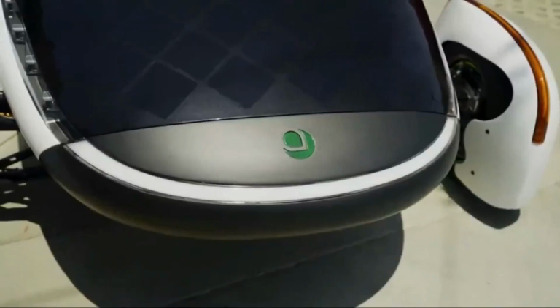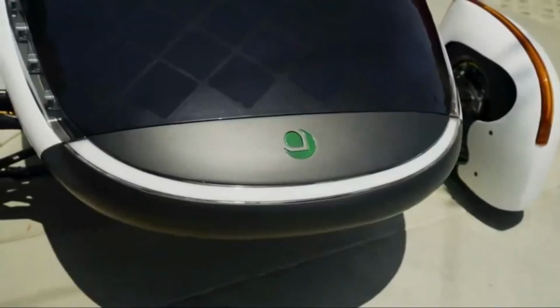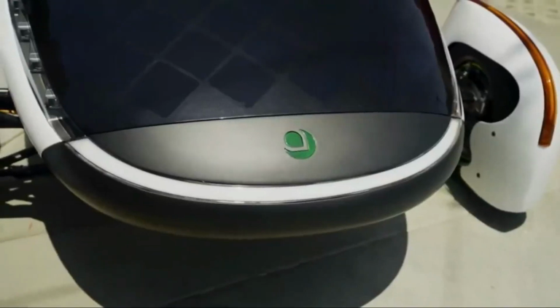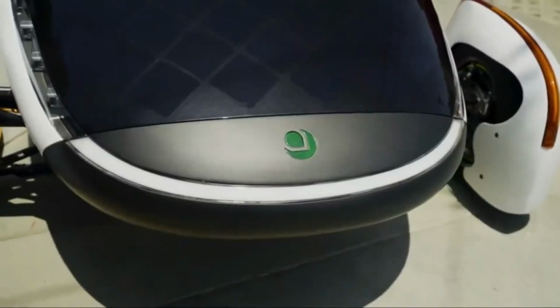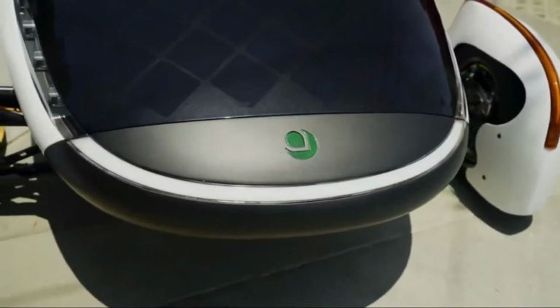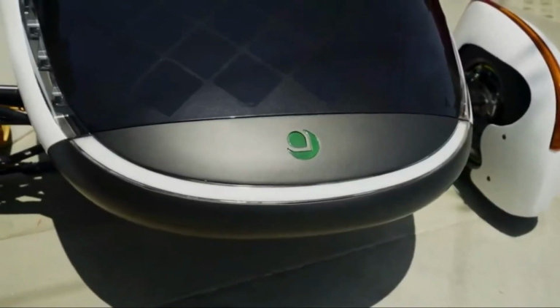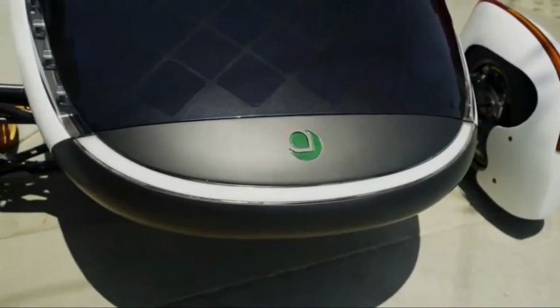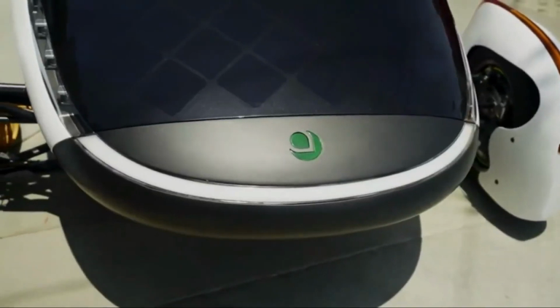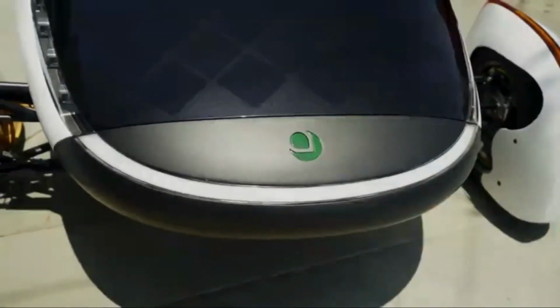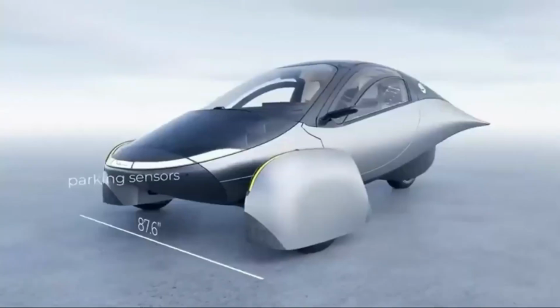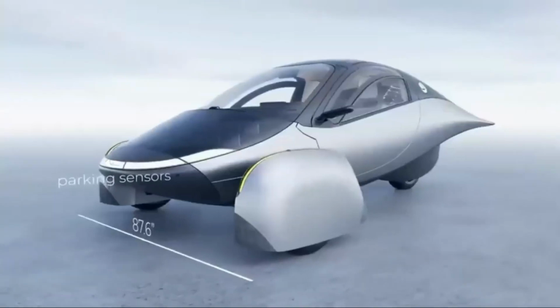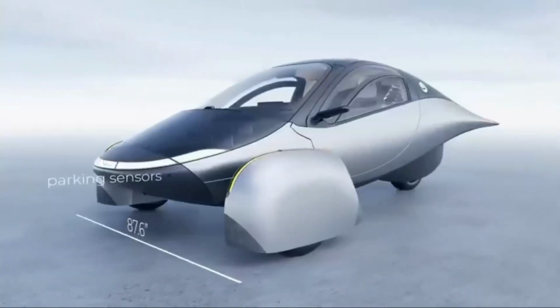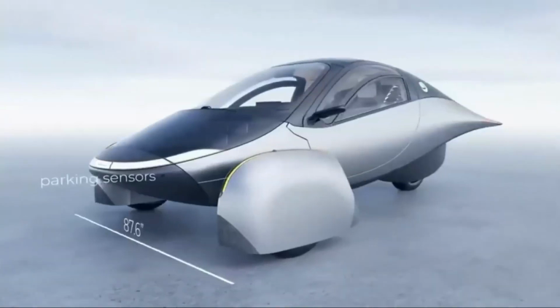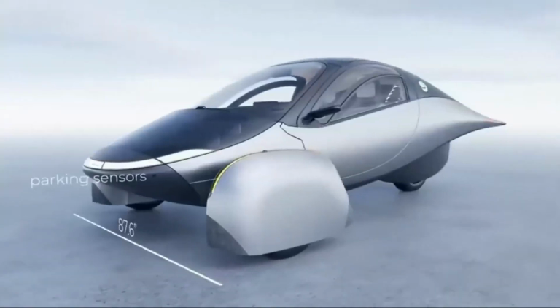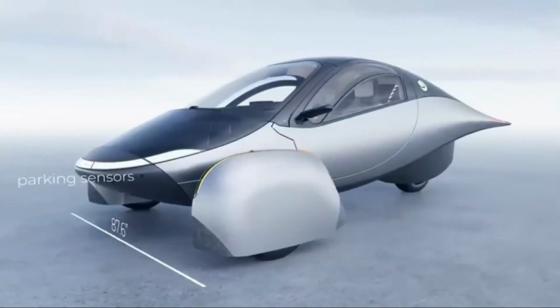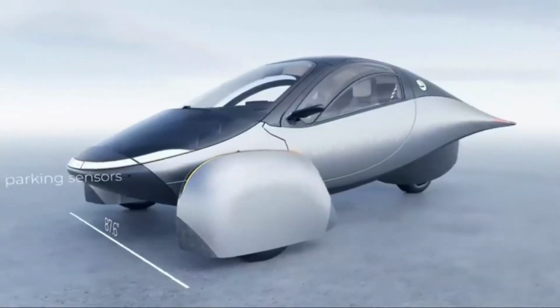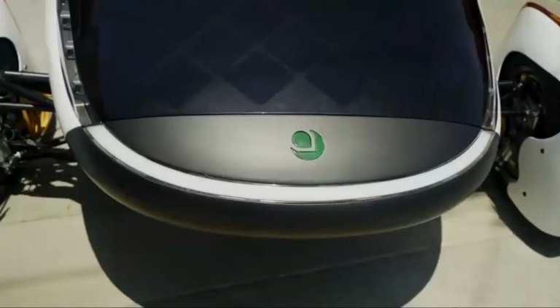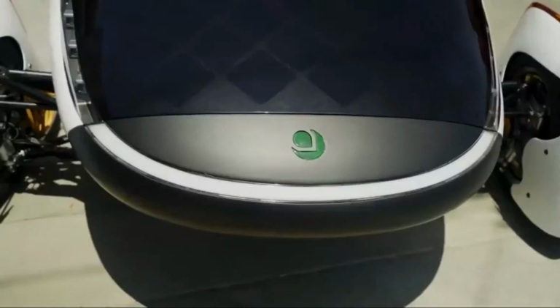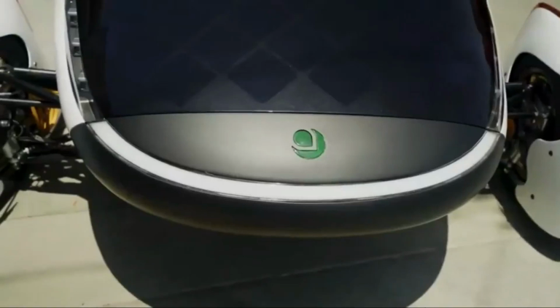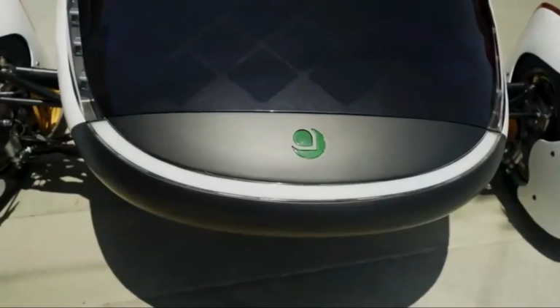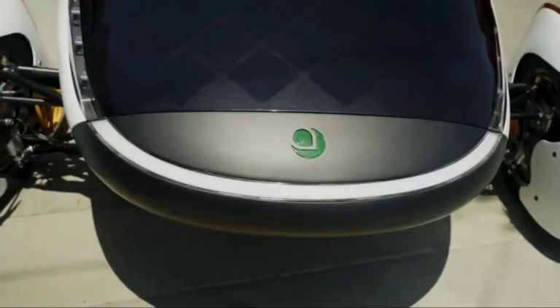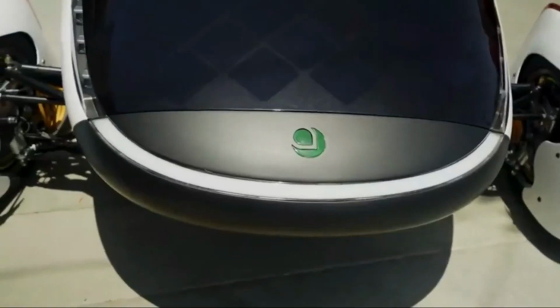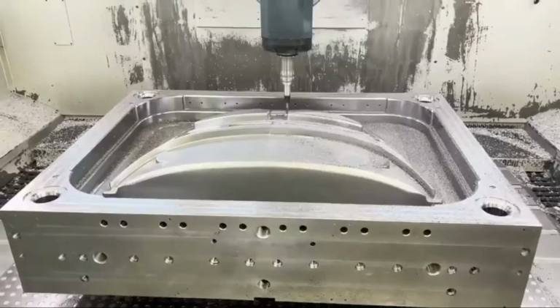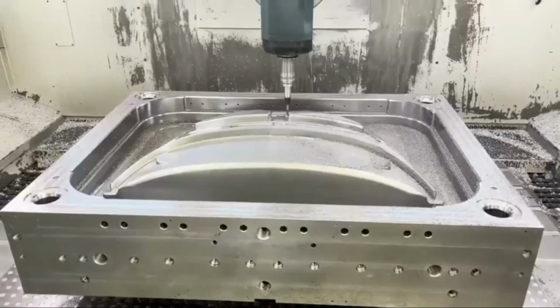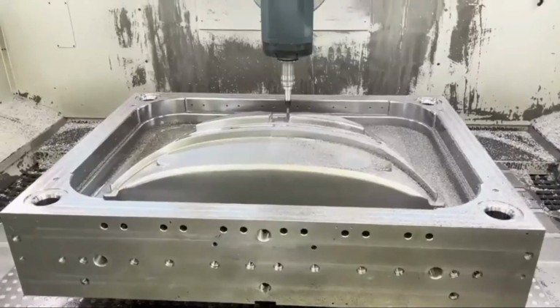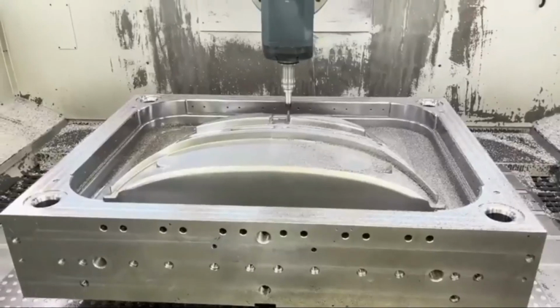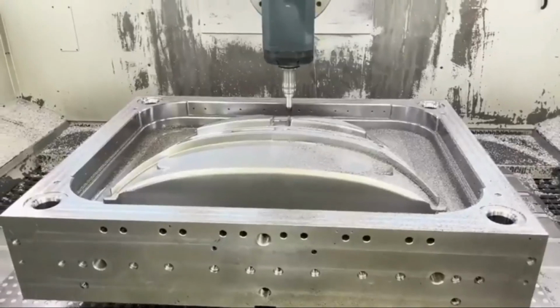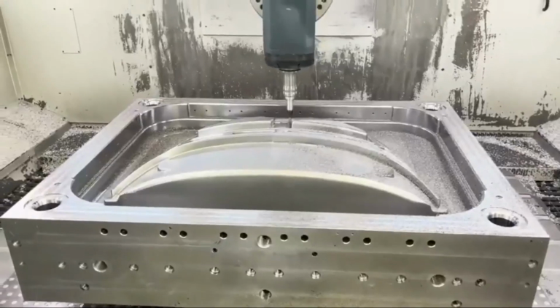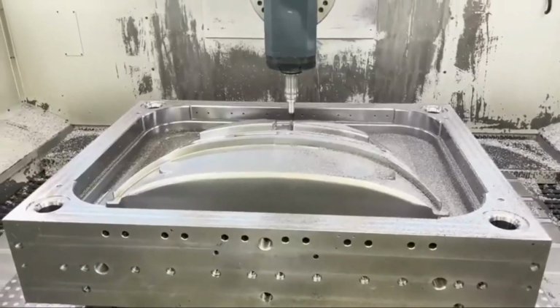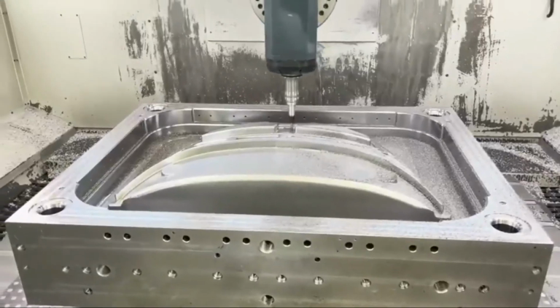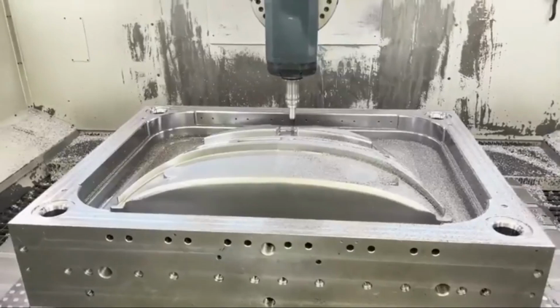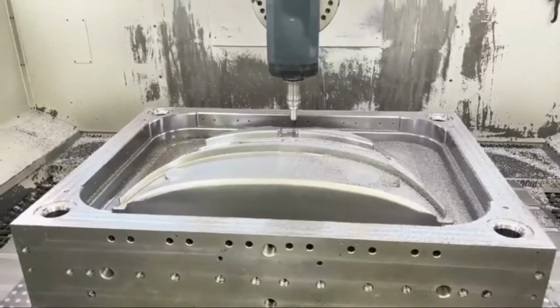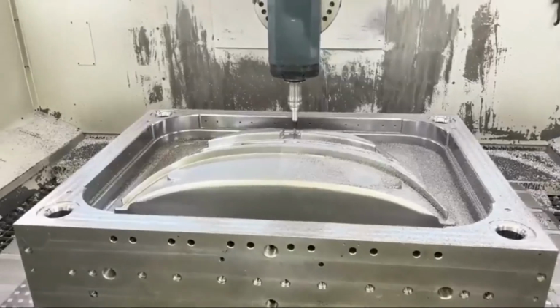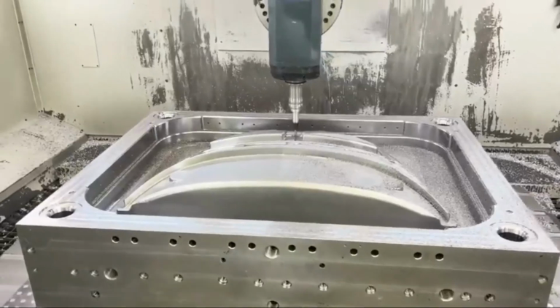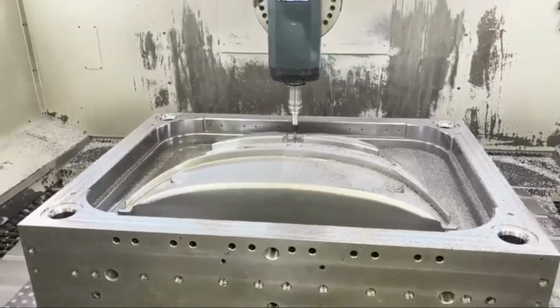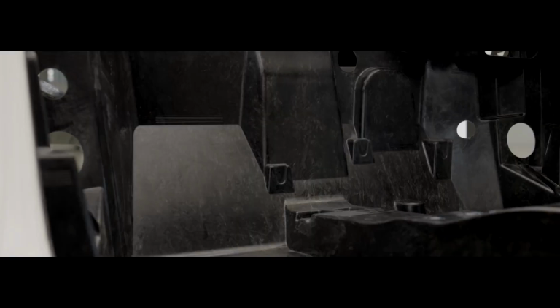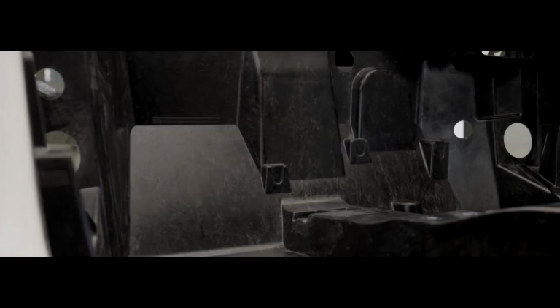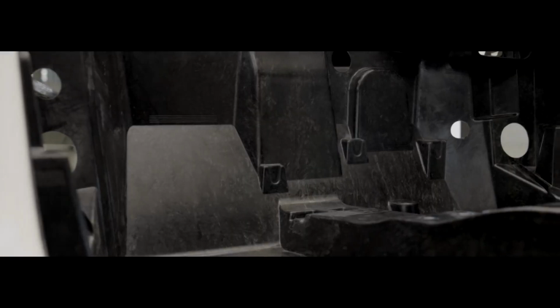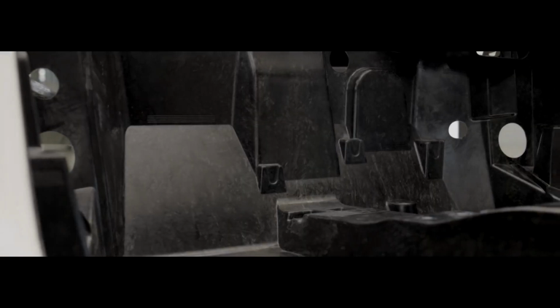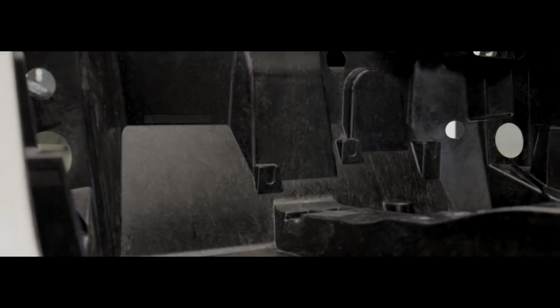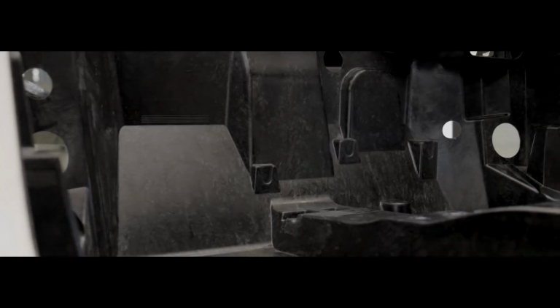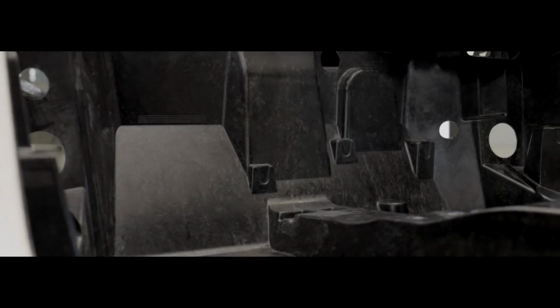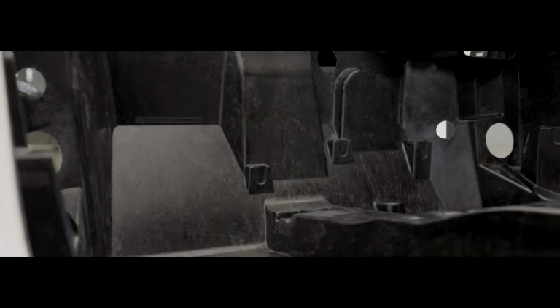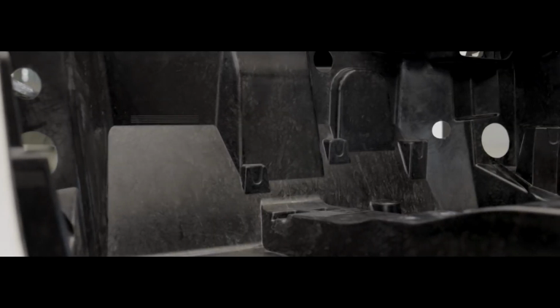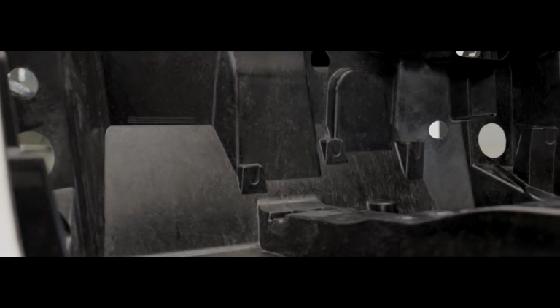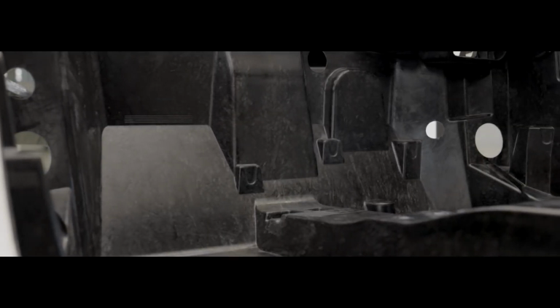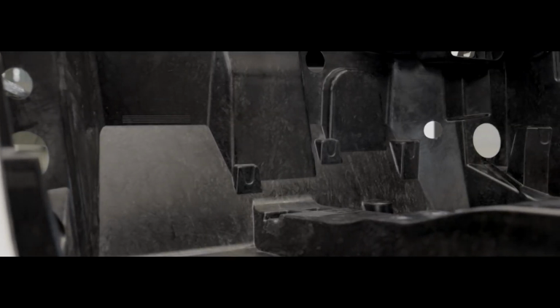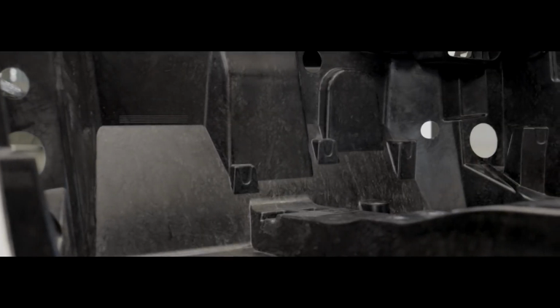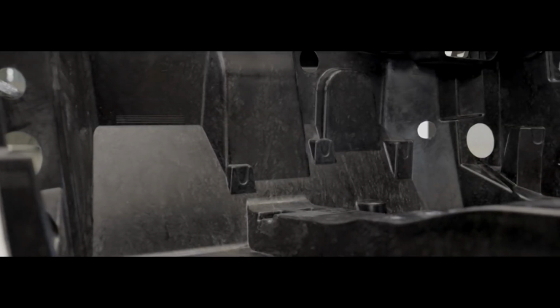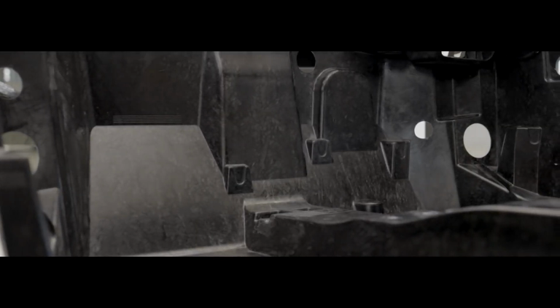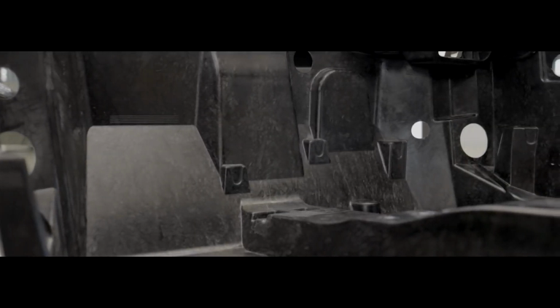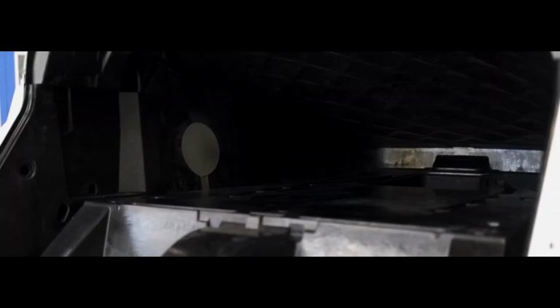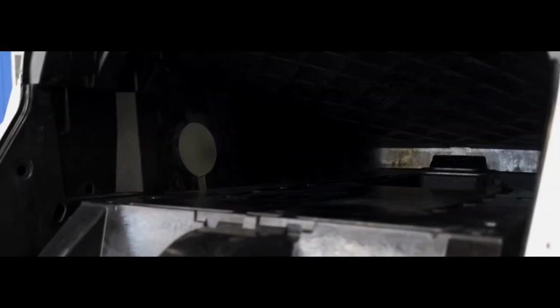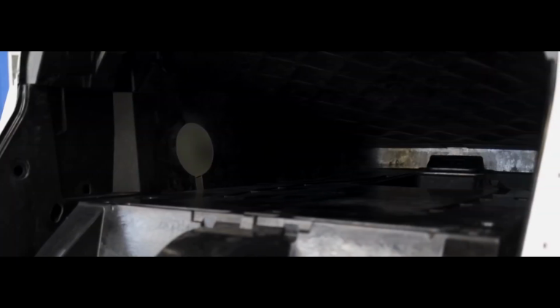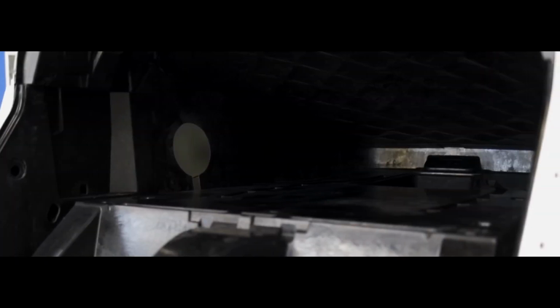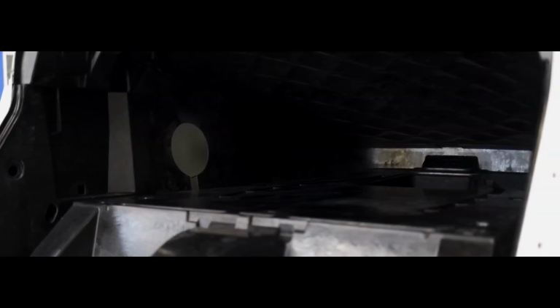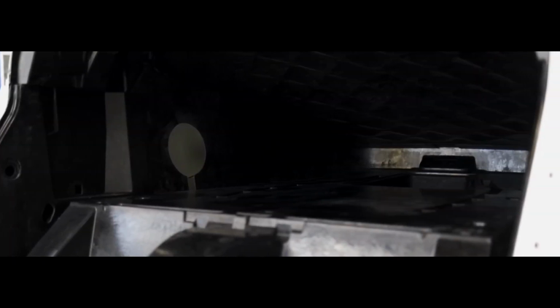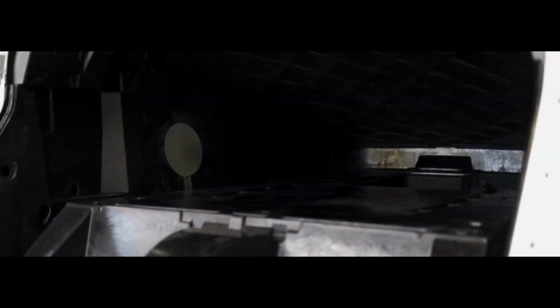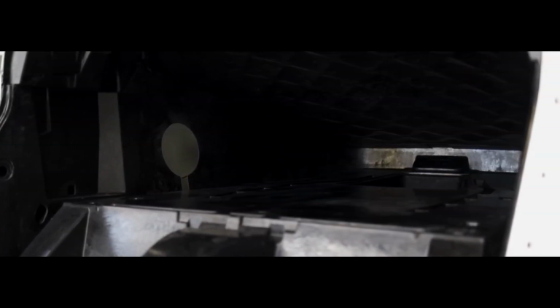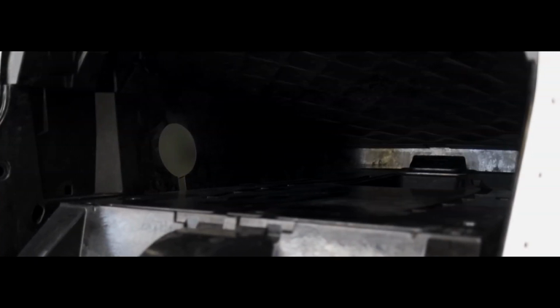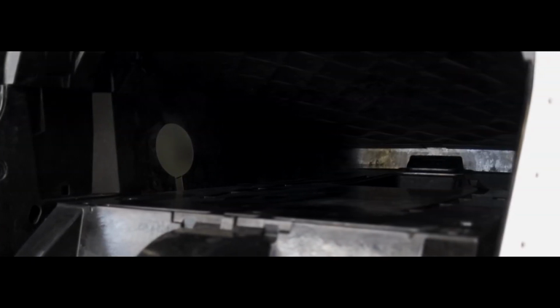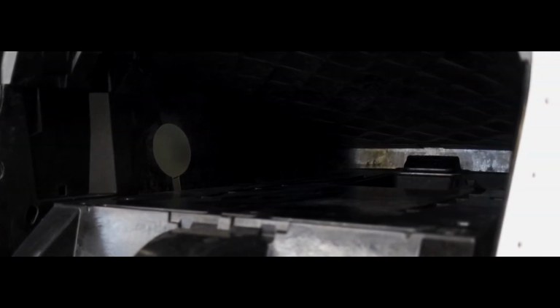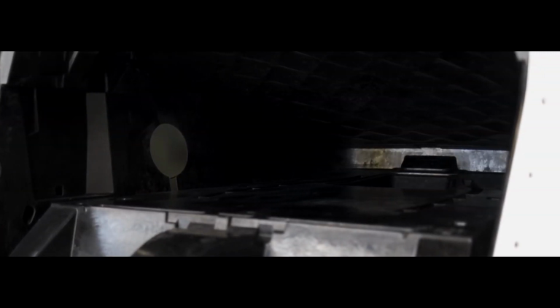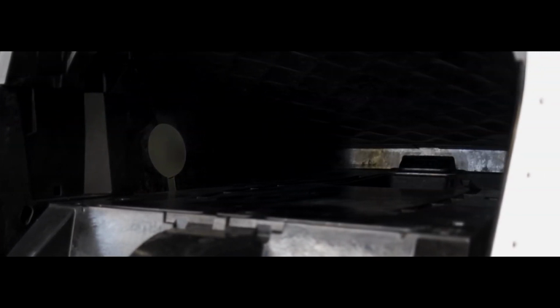This is April 2024. Where are we at? Can Aptera see the light at the end of the tunnel? Stay tuned to find out.